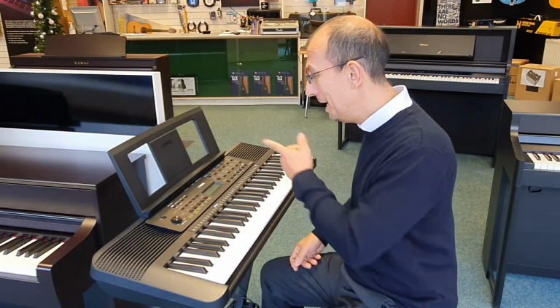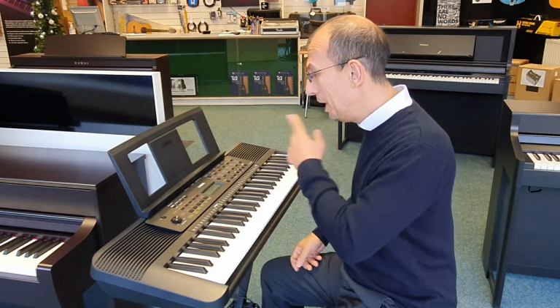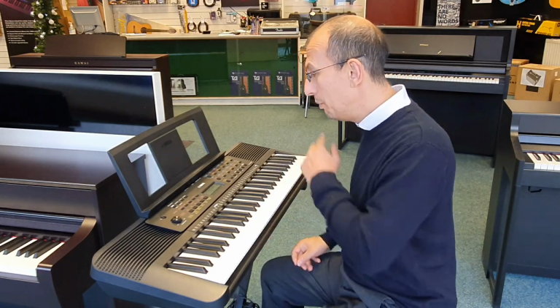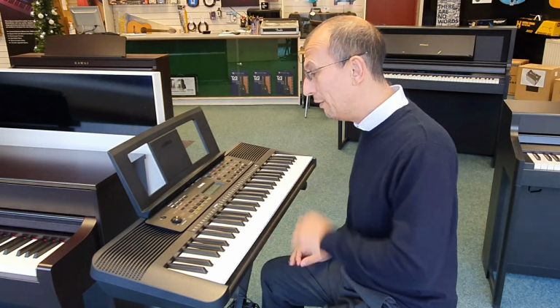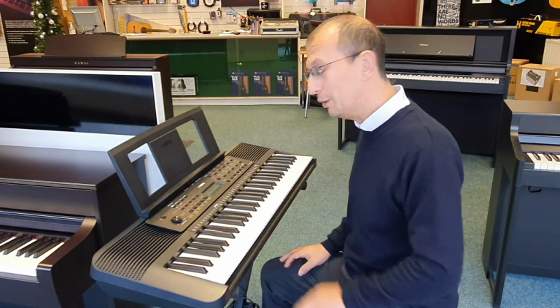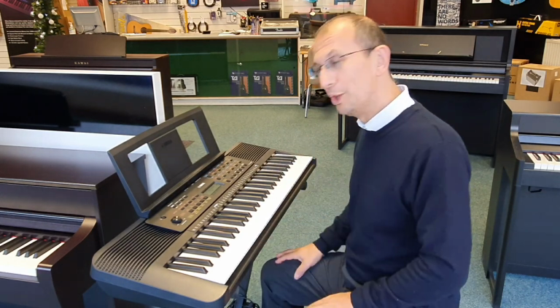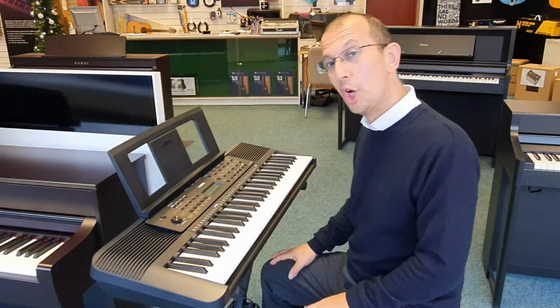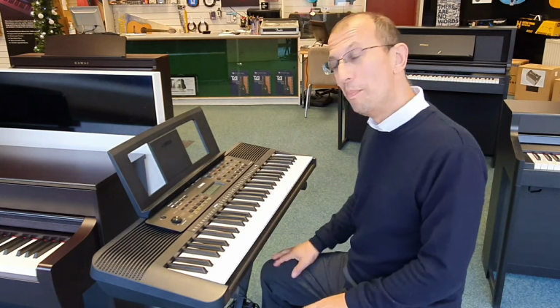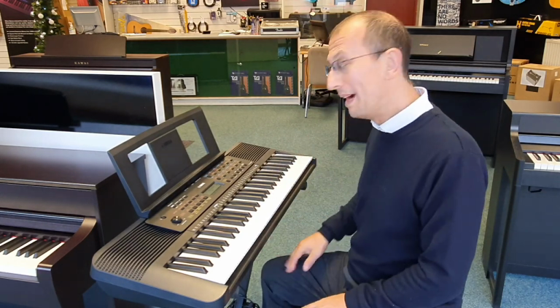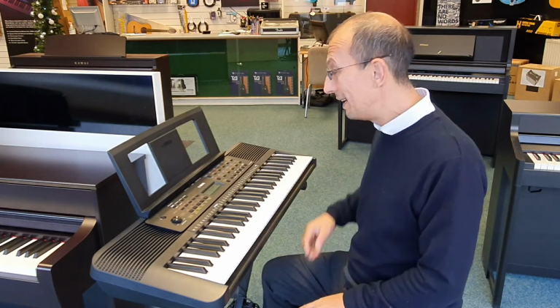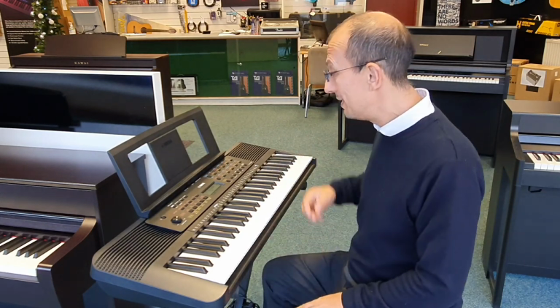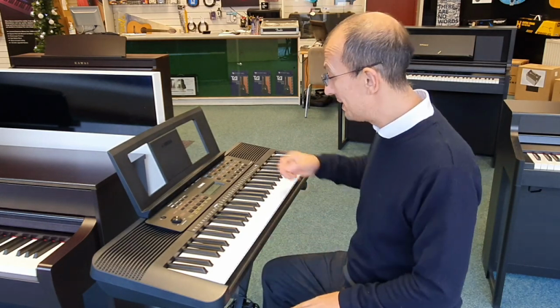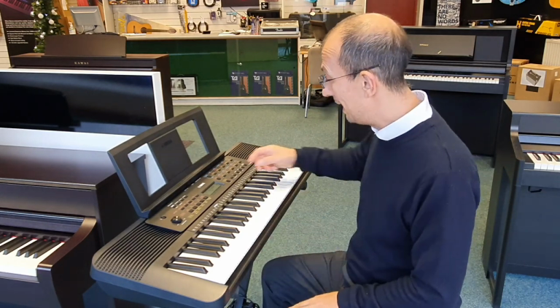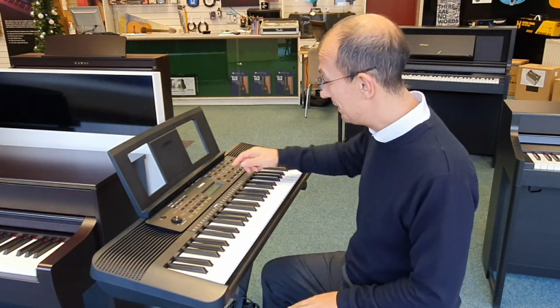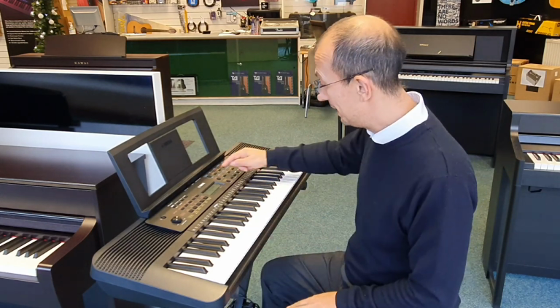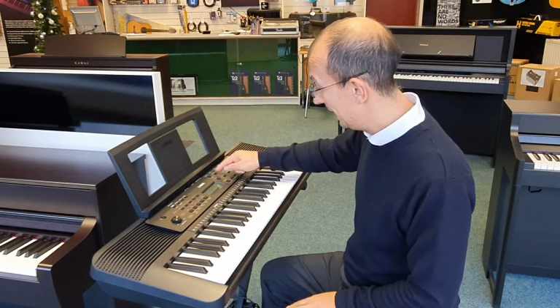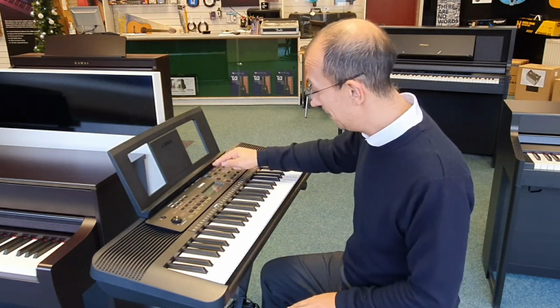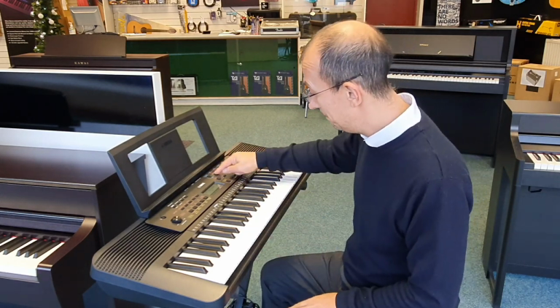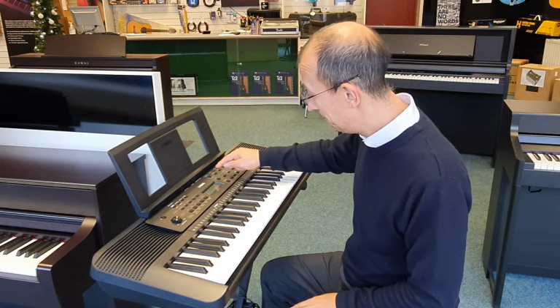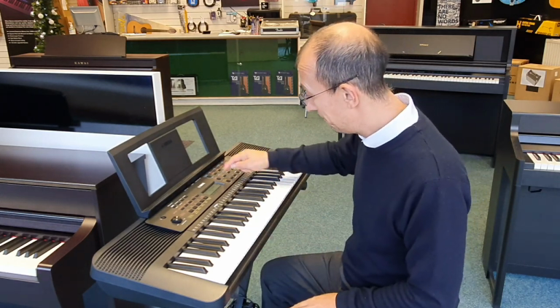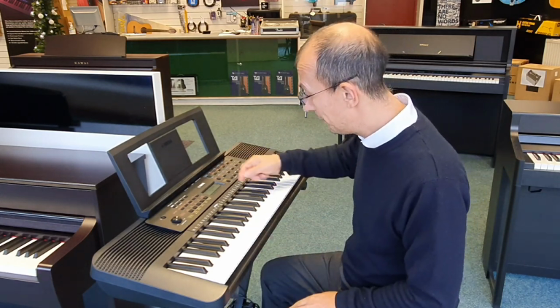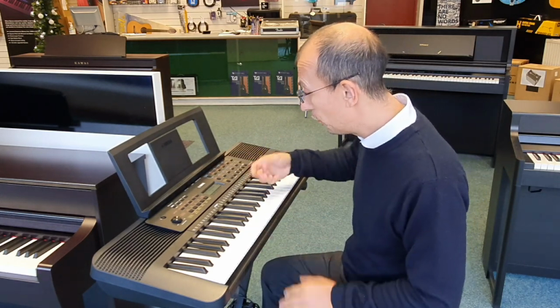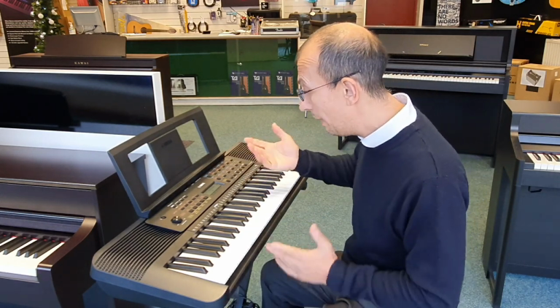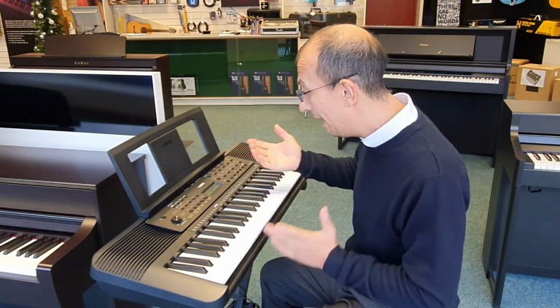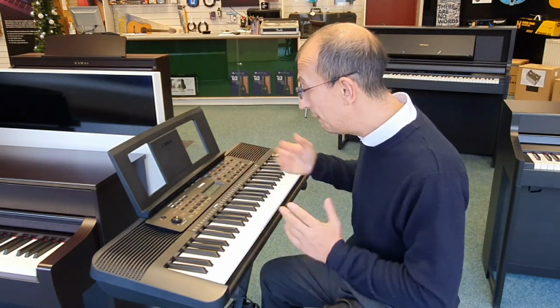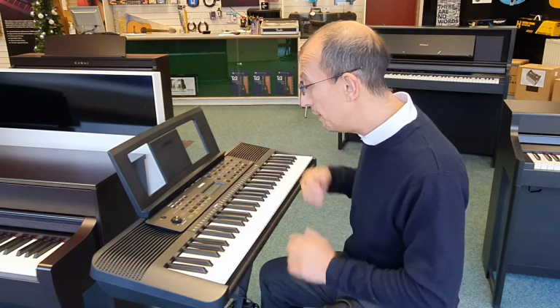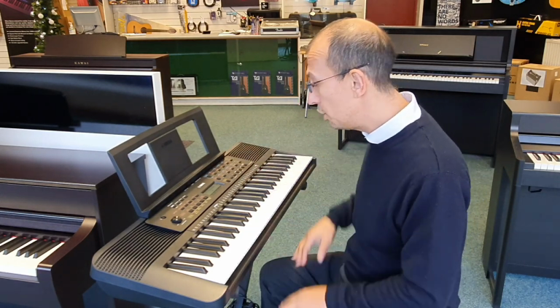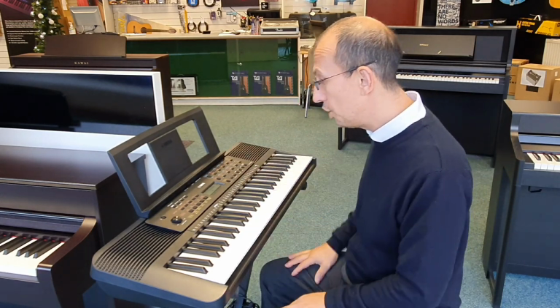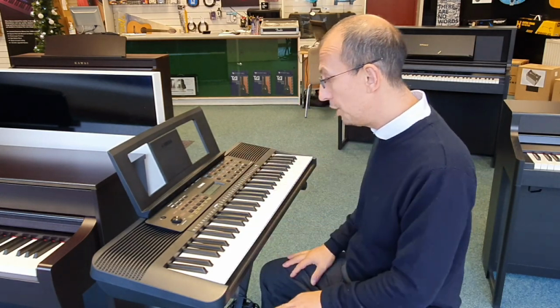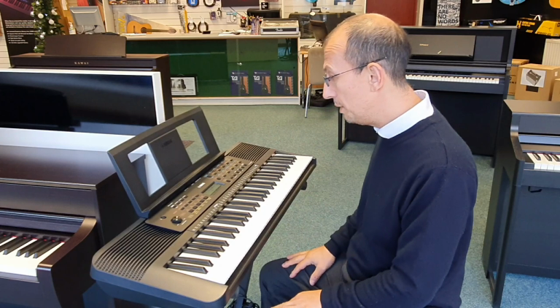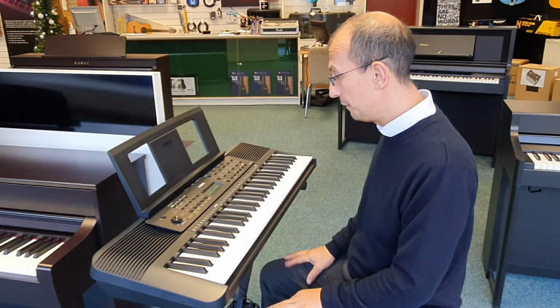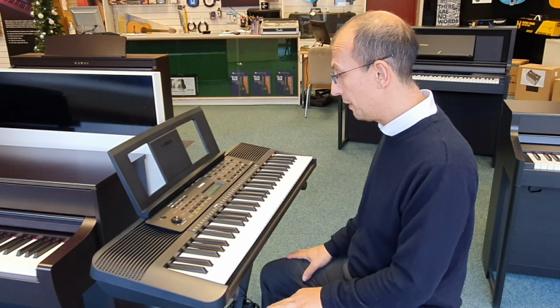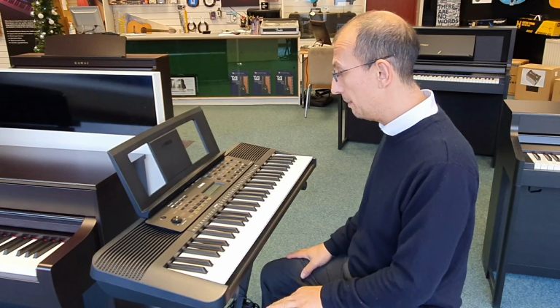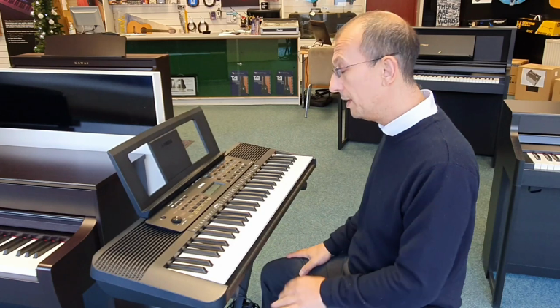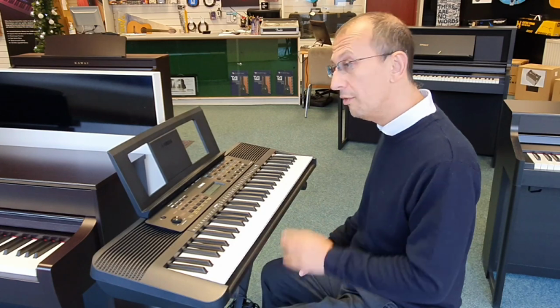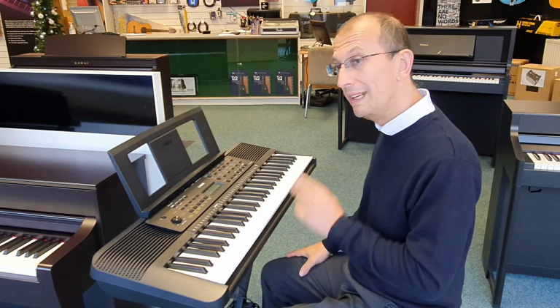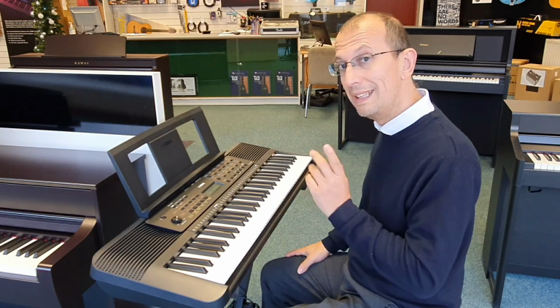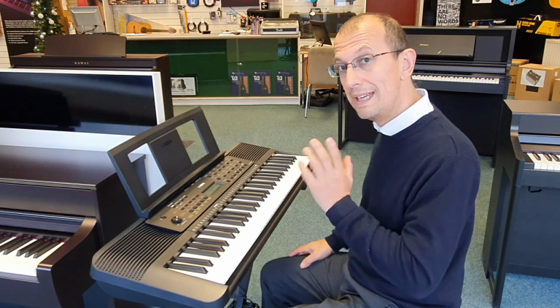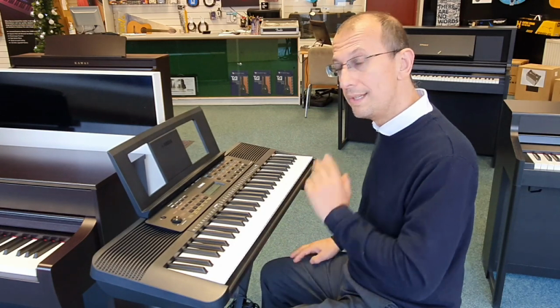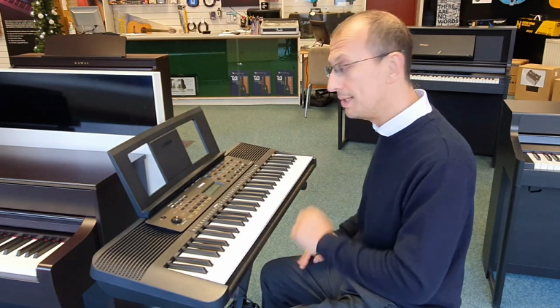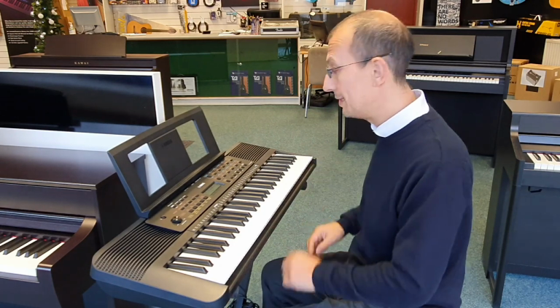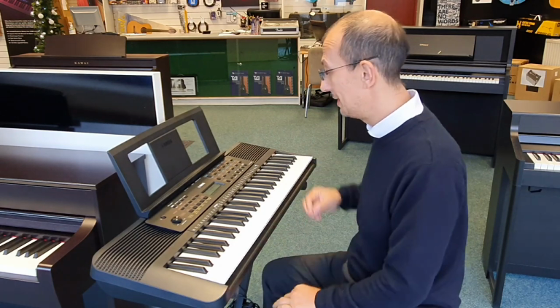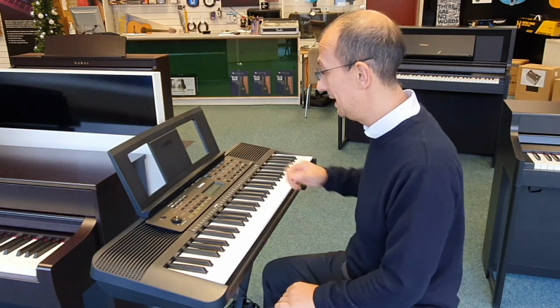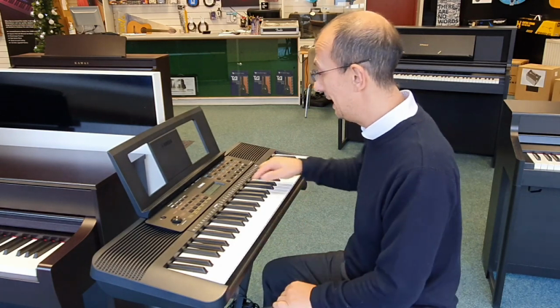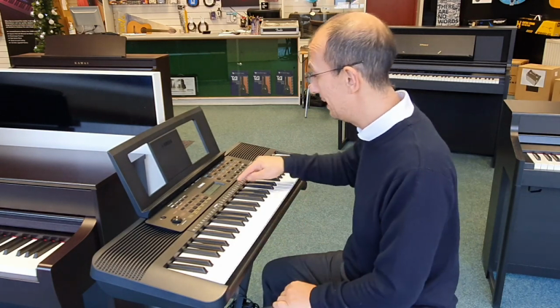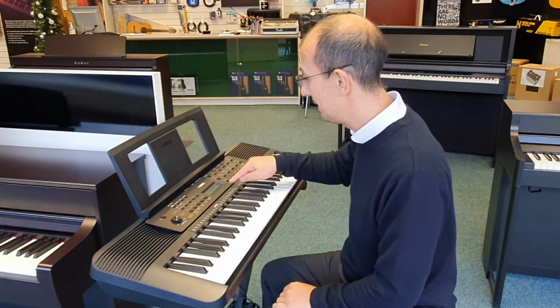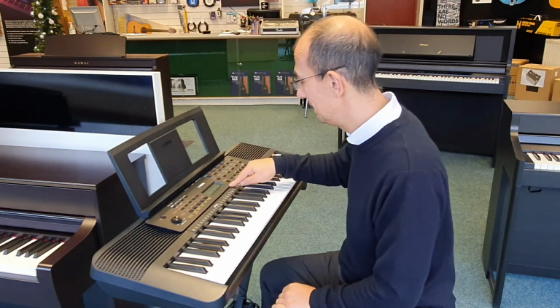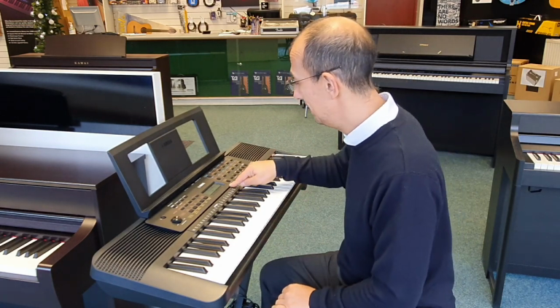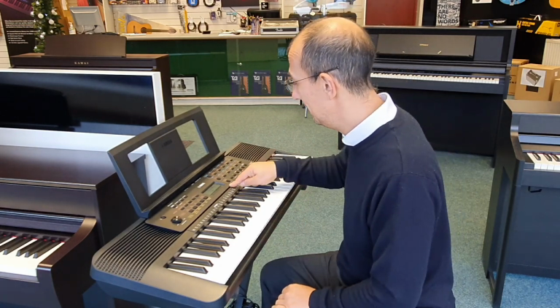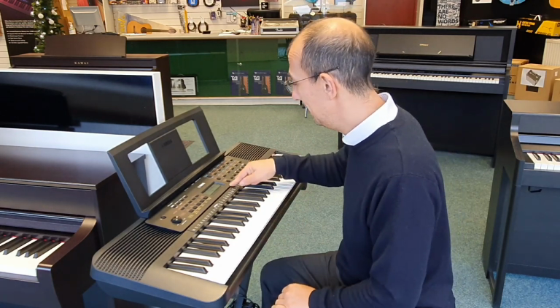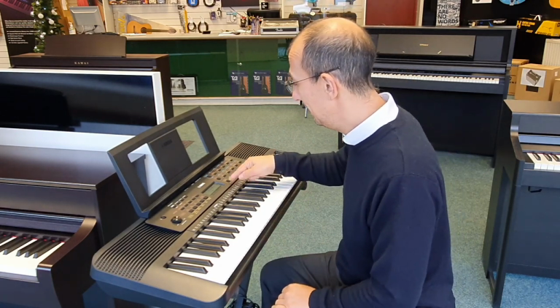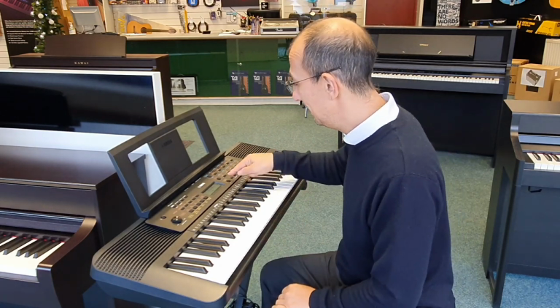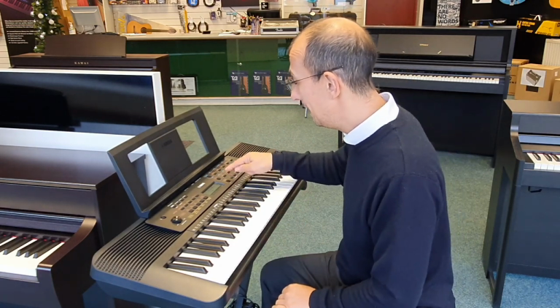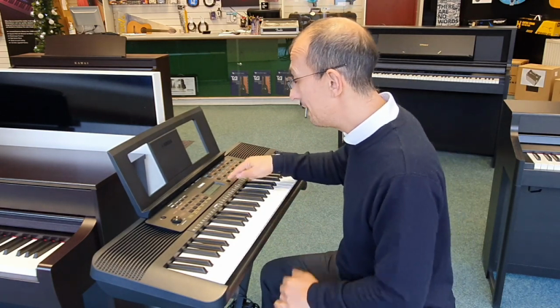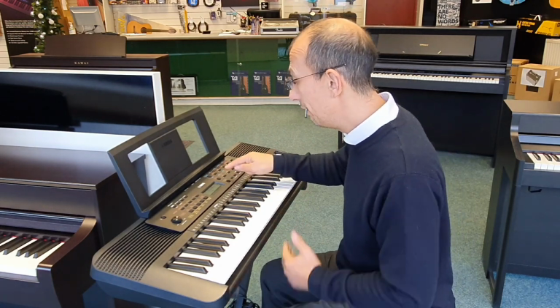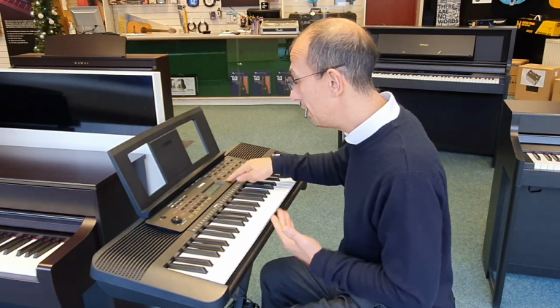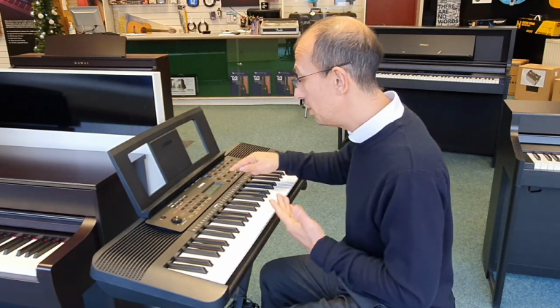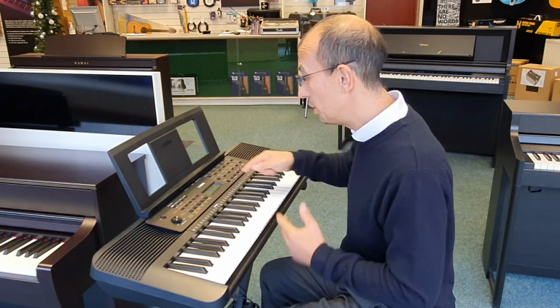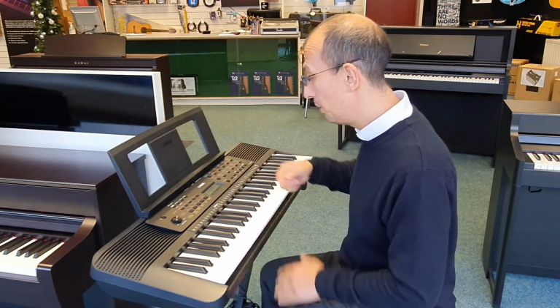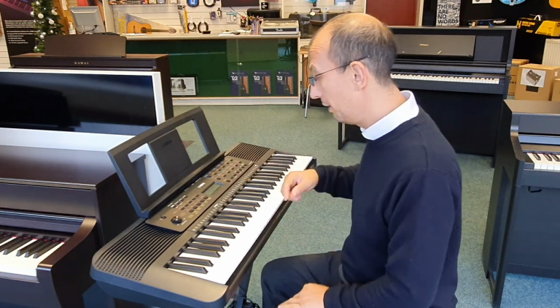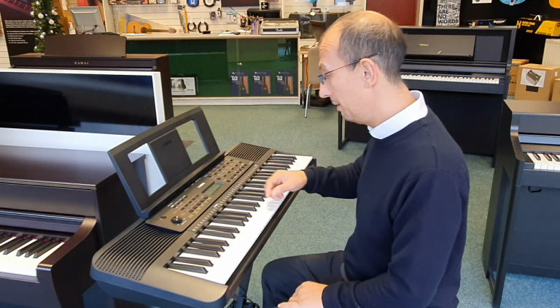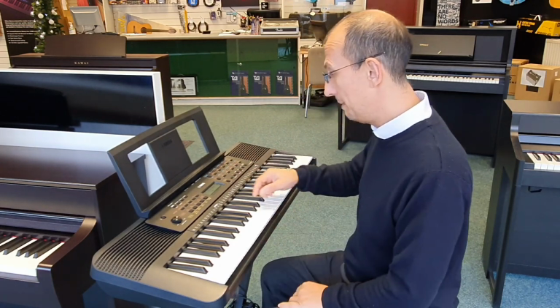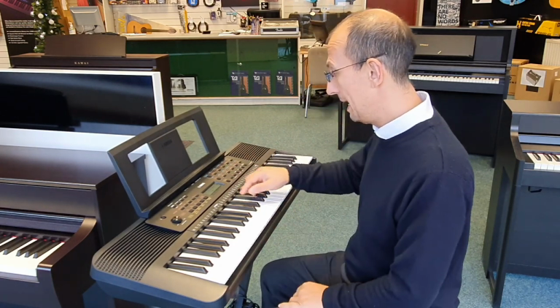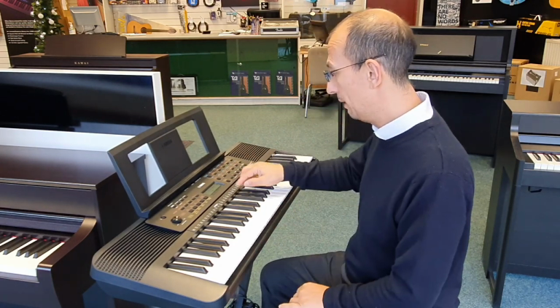We've also got backing styles in here. Quite a few to choose from and they're really easy to select. Let's have a listen to one of them now.